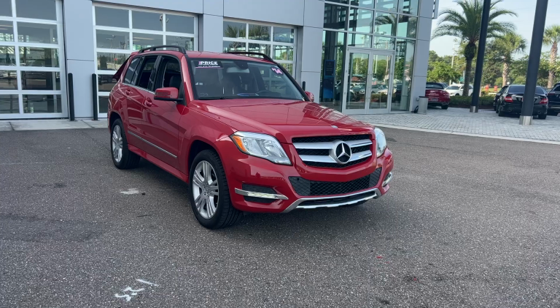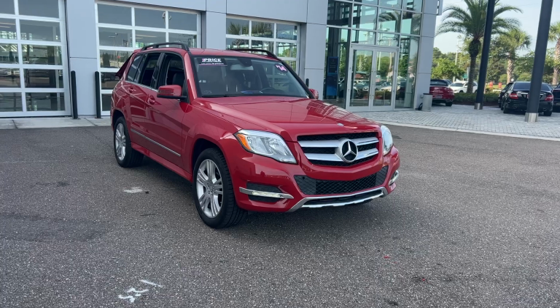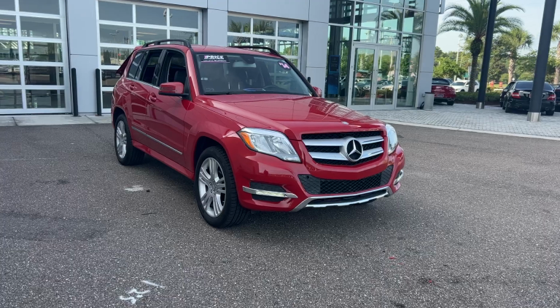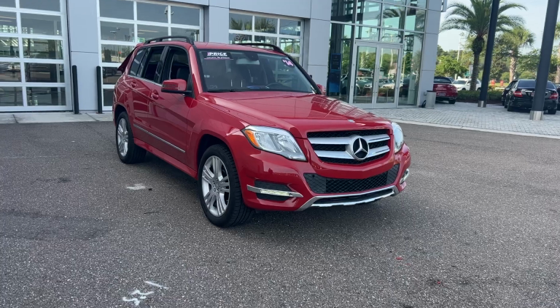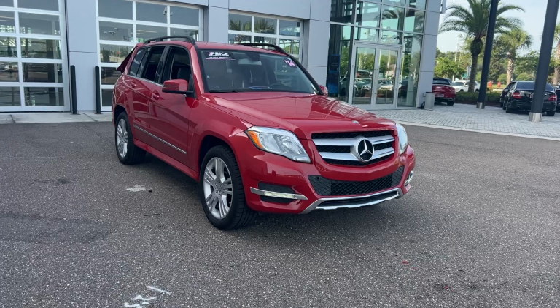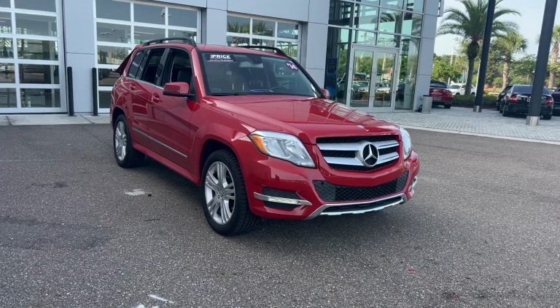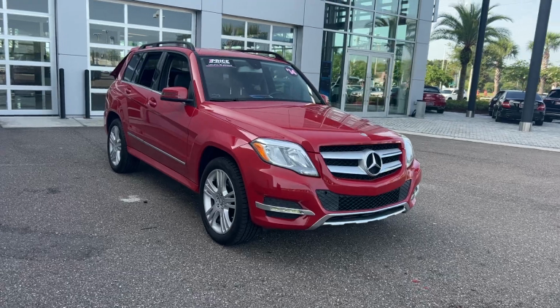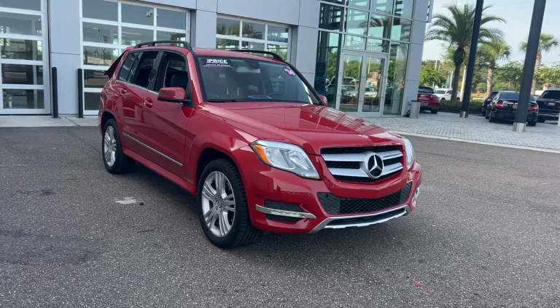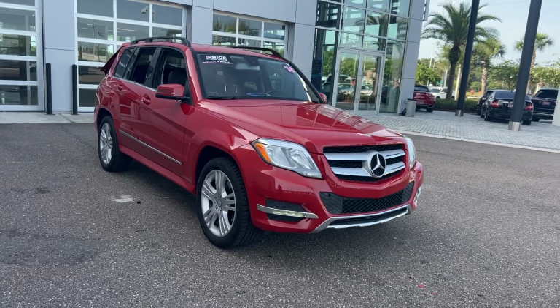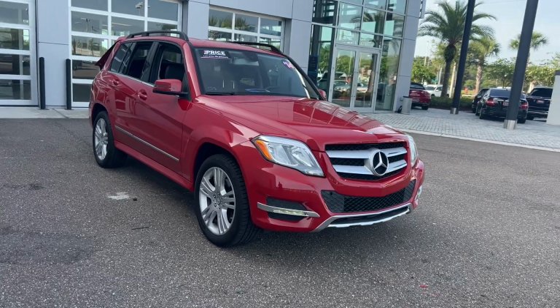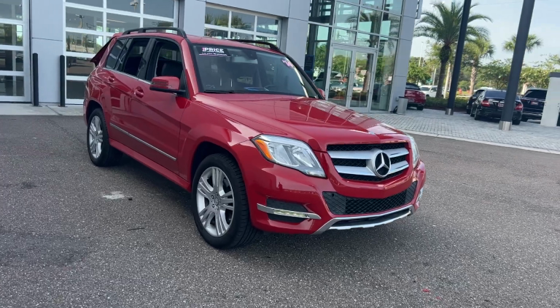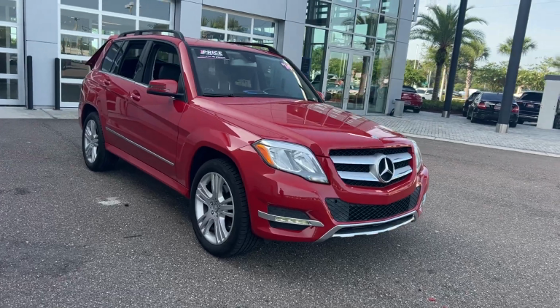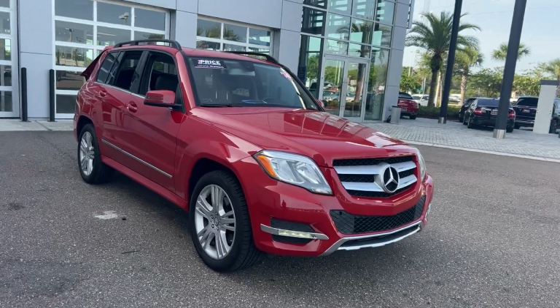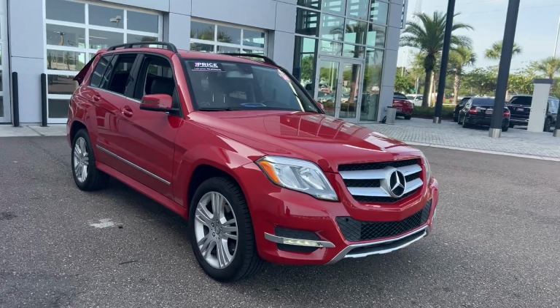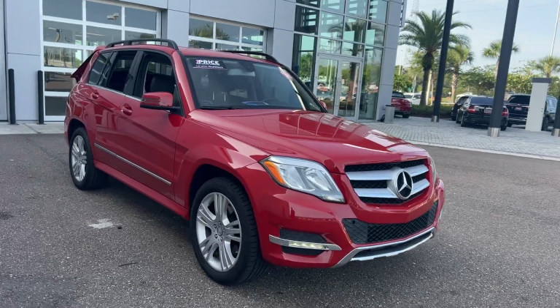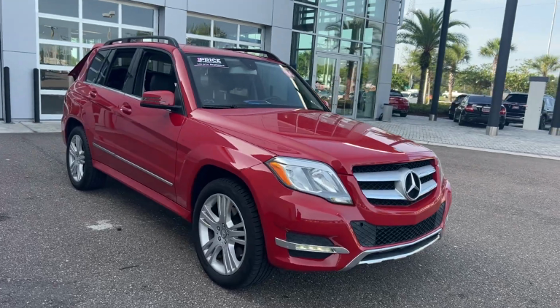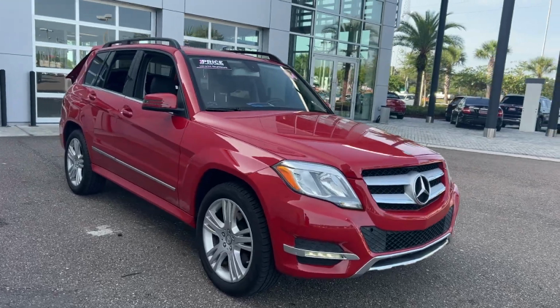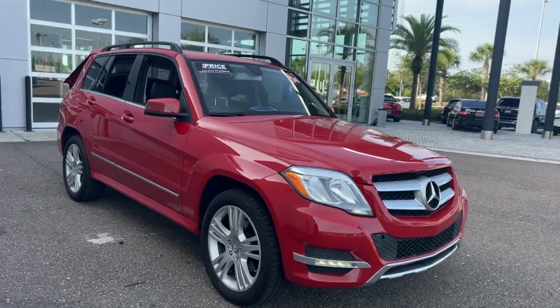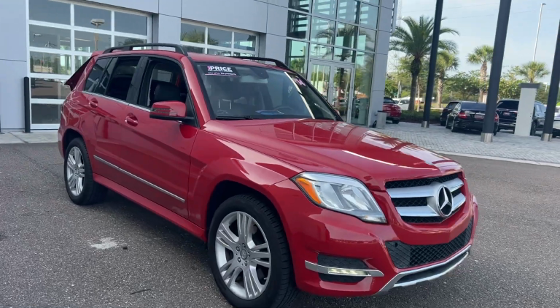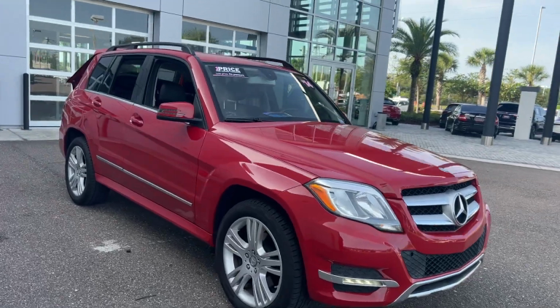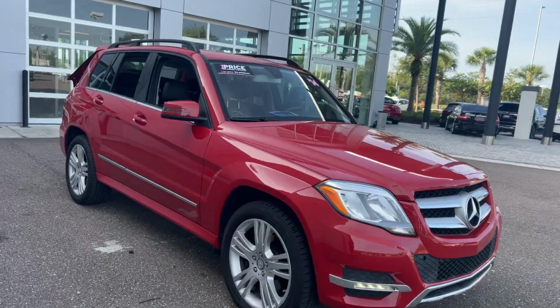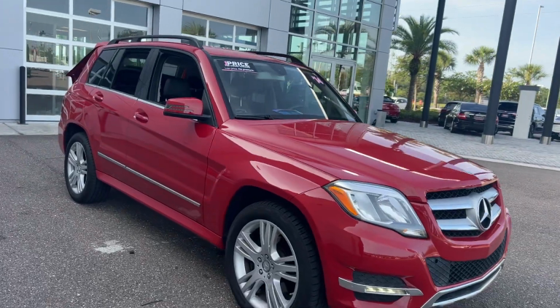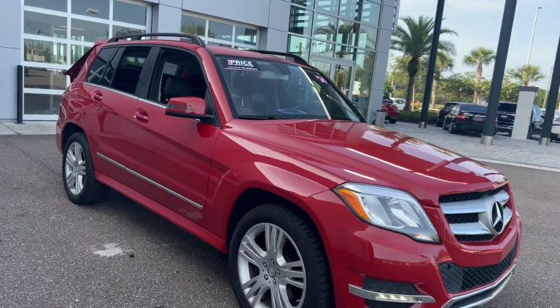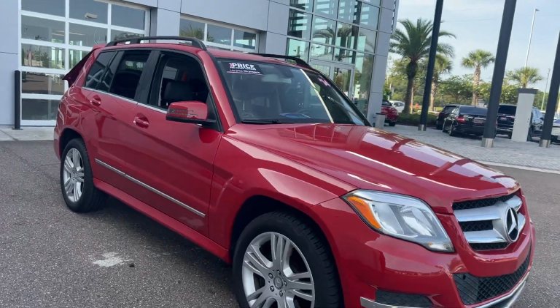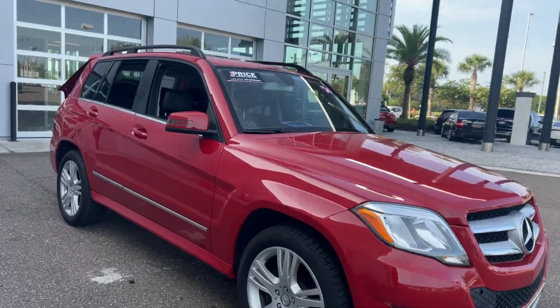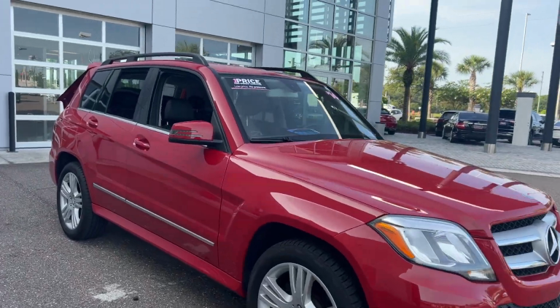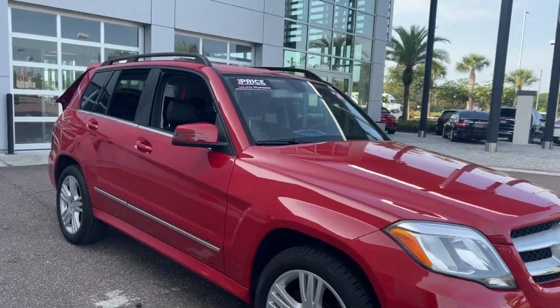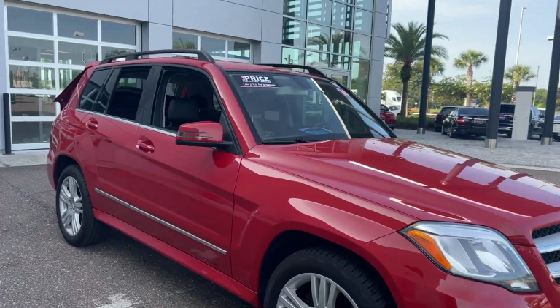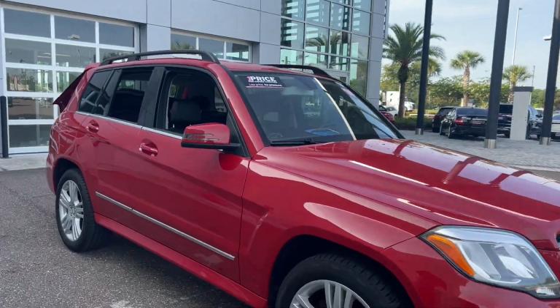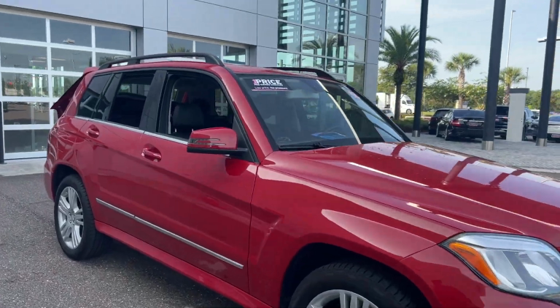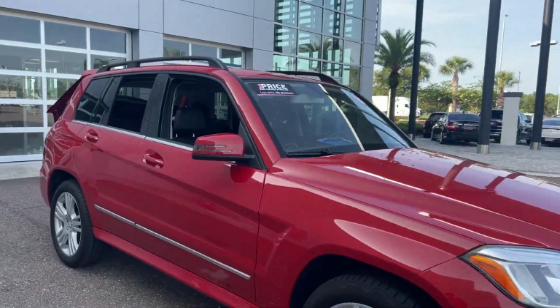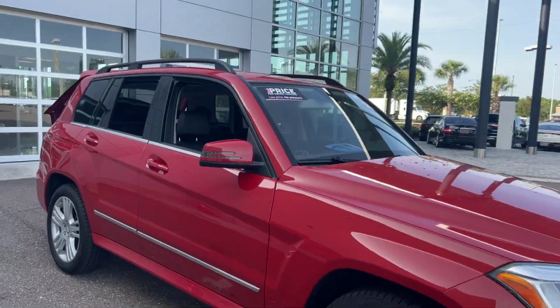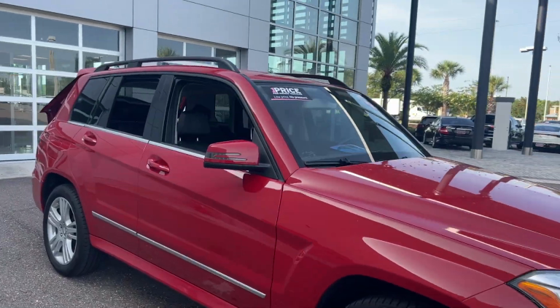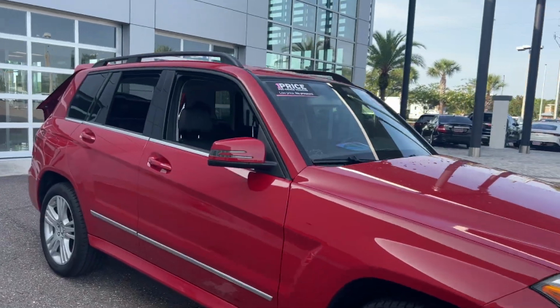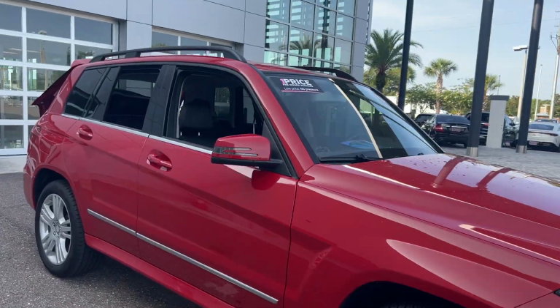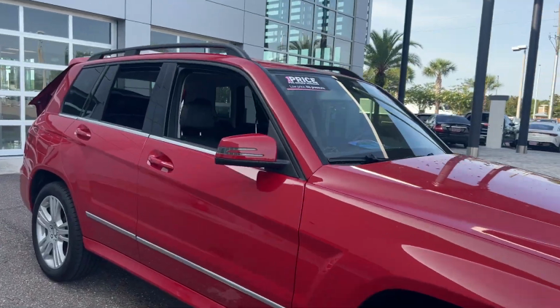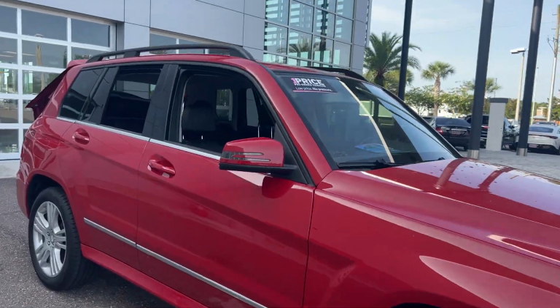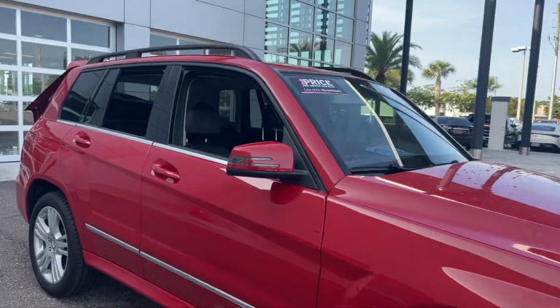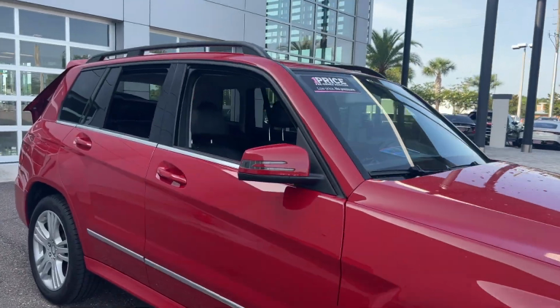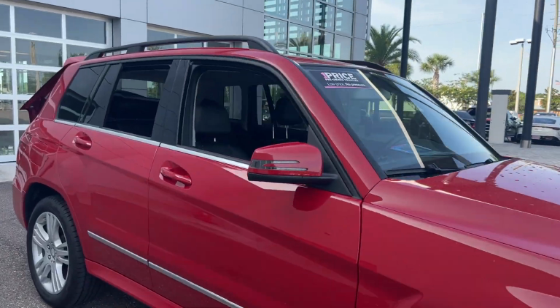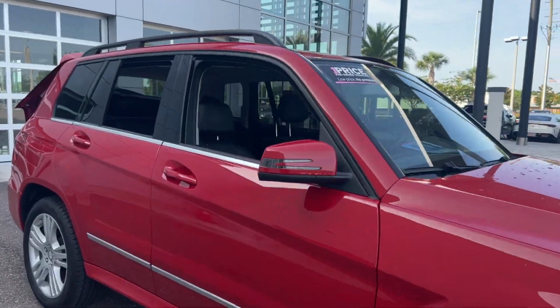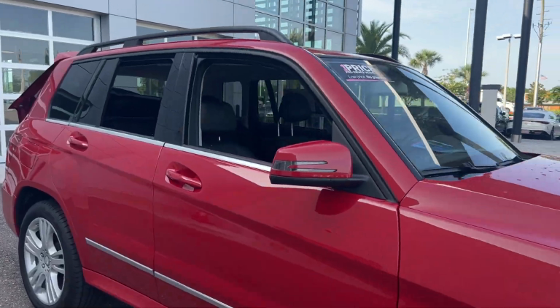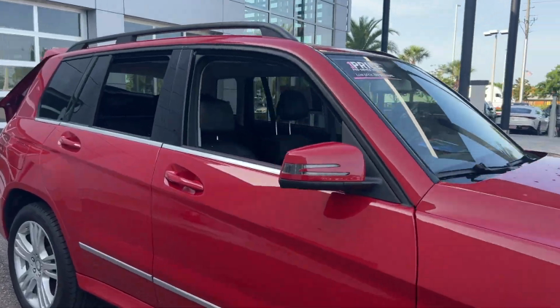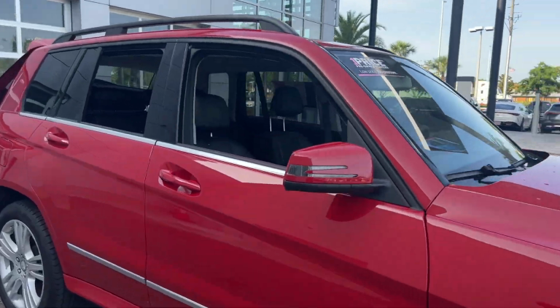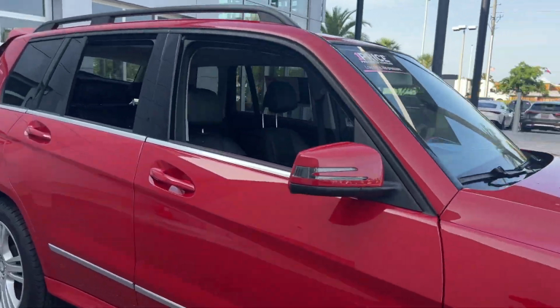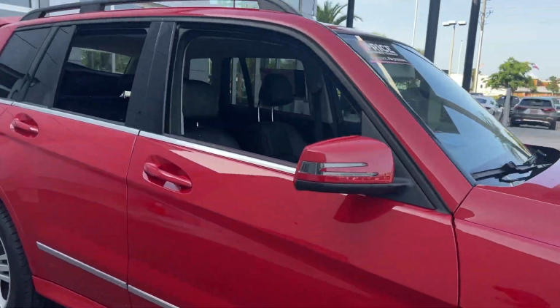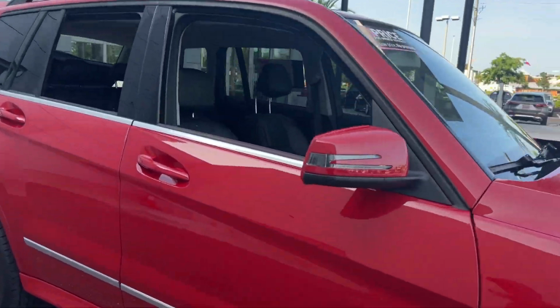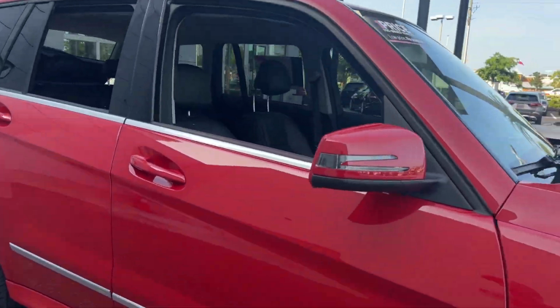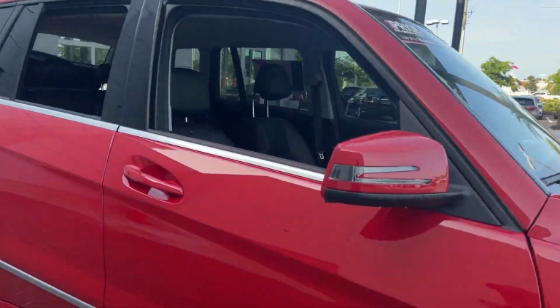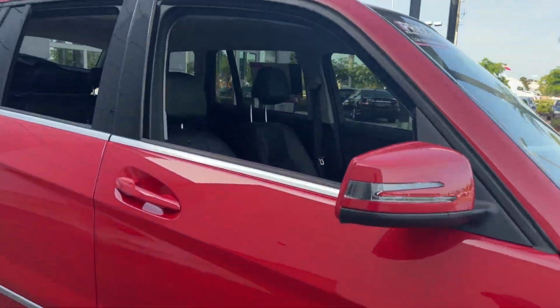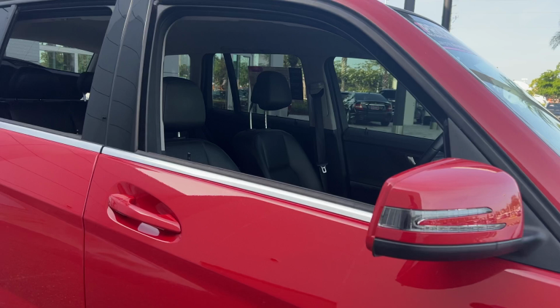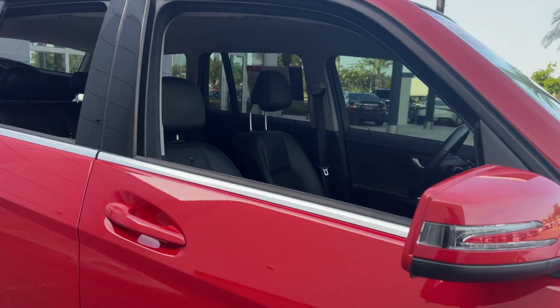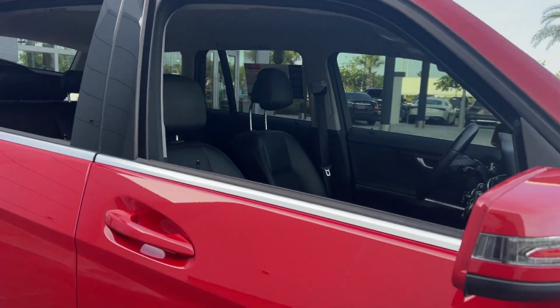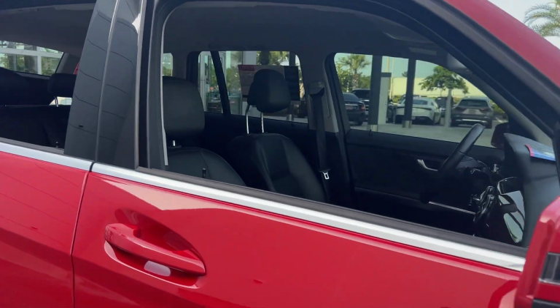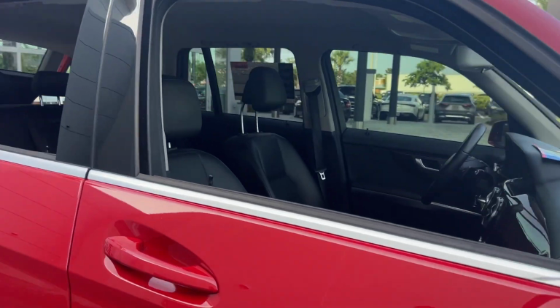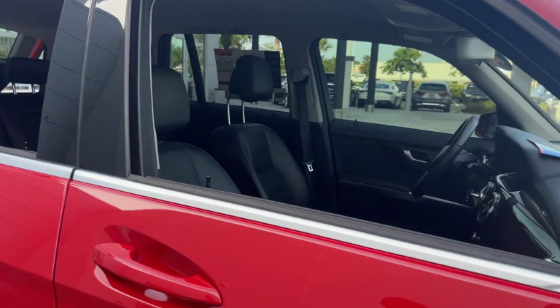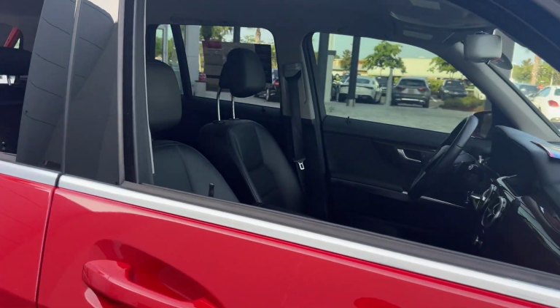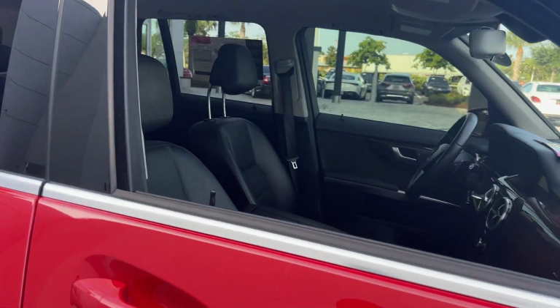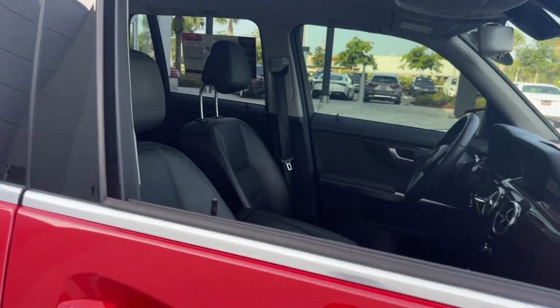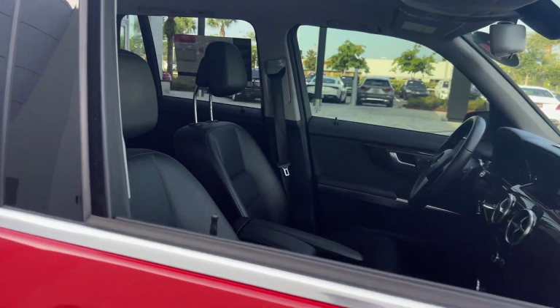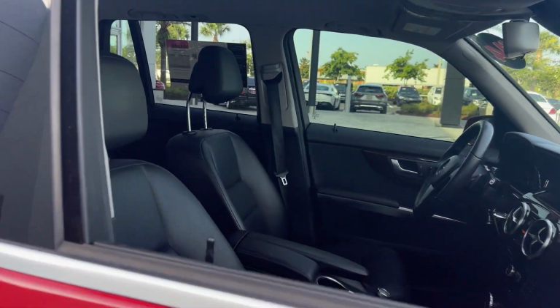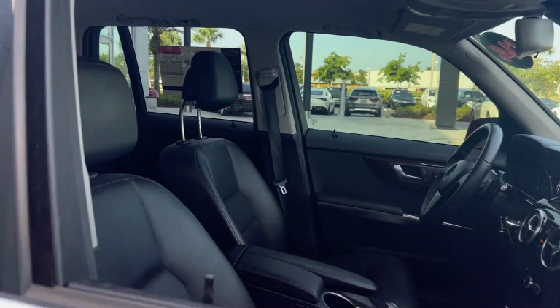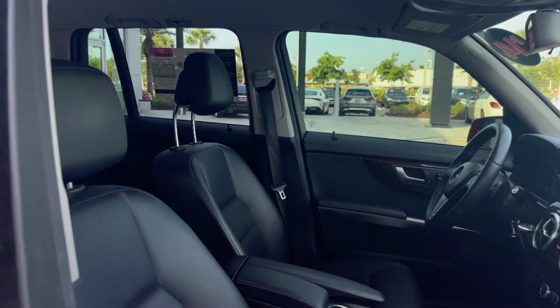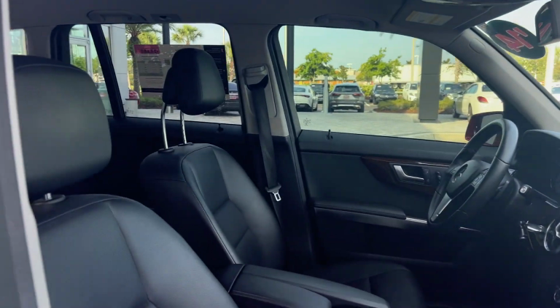This is a 2014 Mercedes-Benz GLK 350, red over black leather interior.